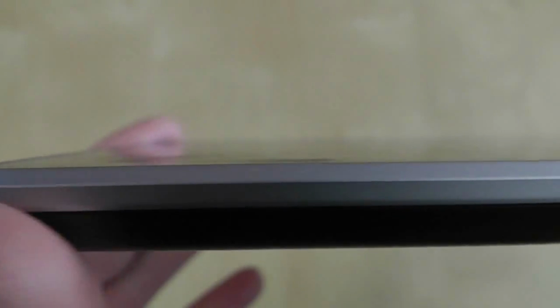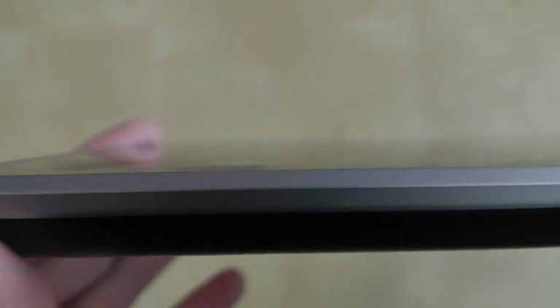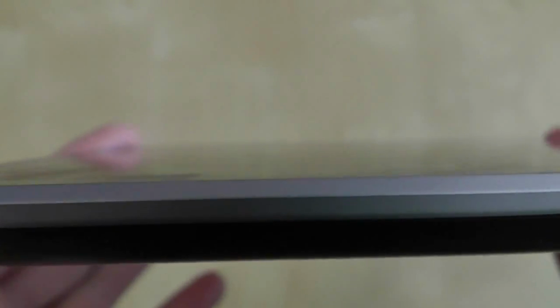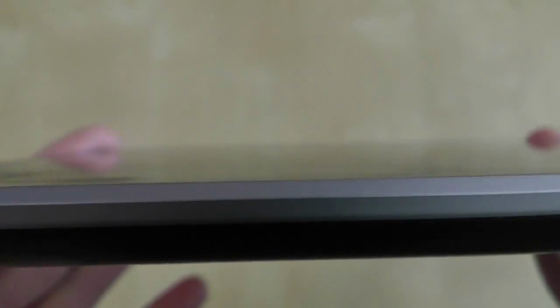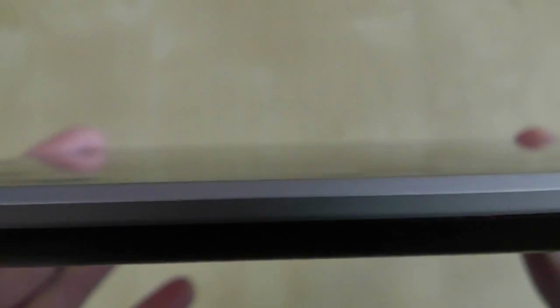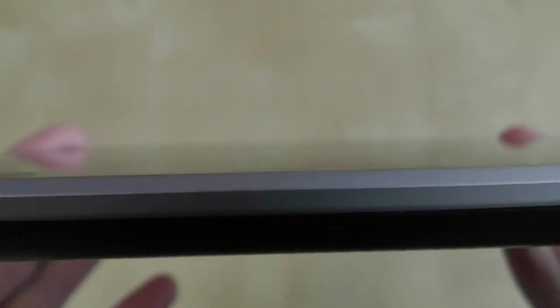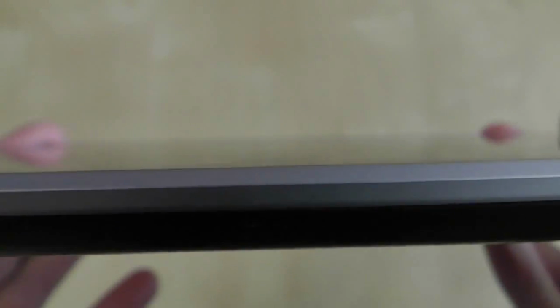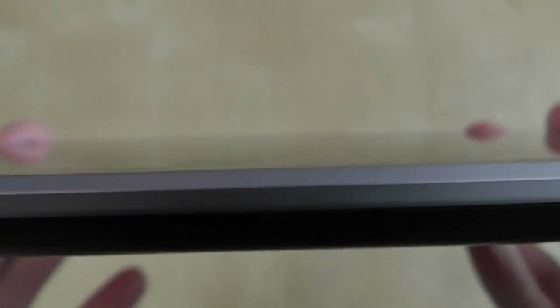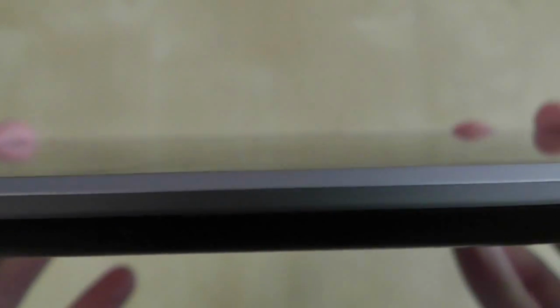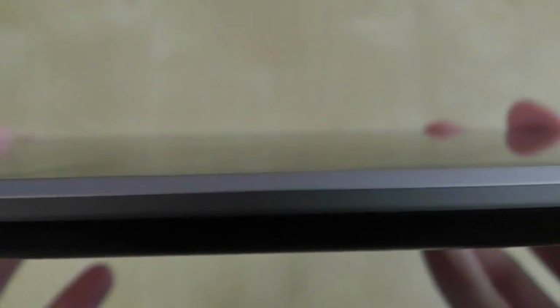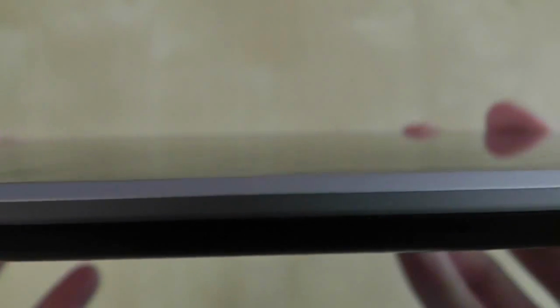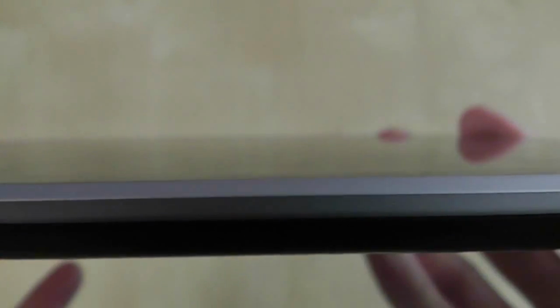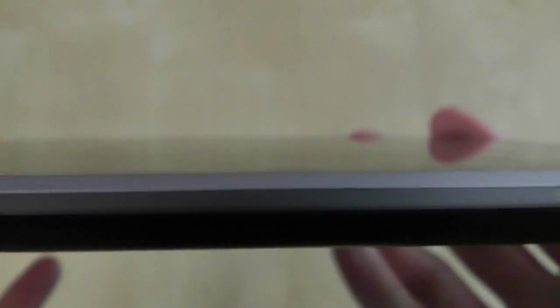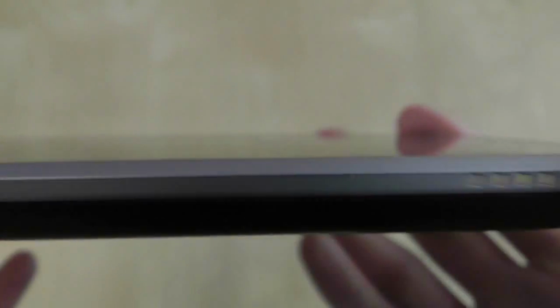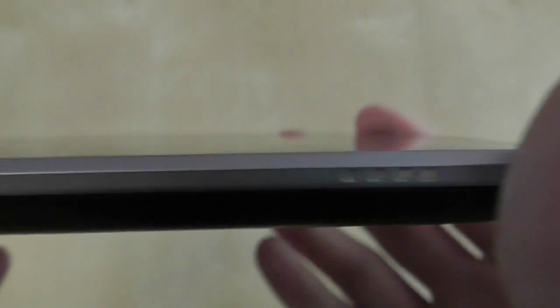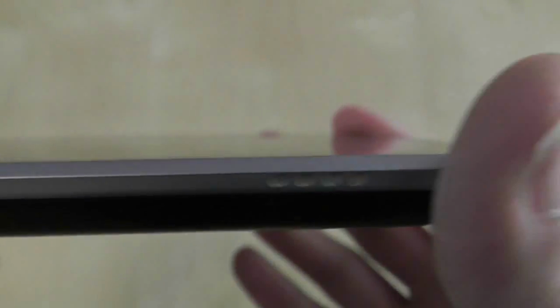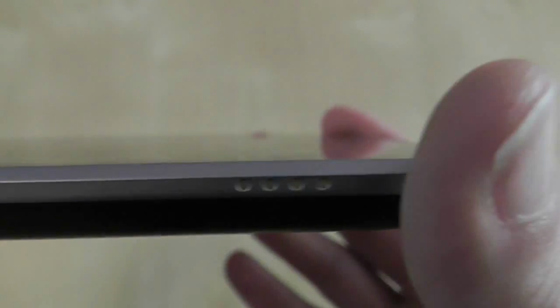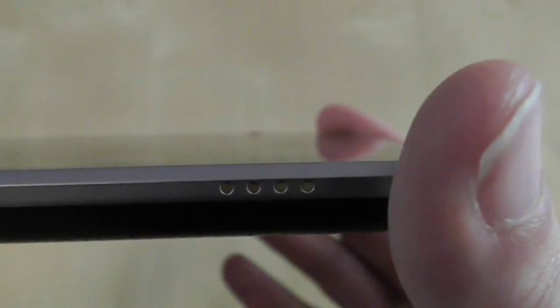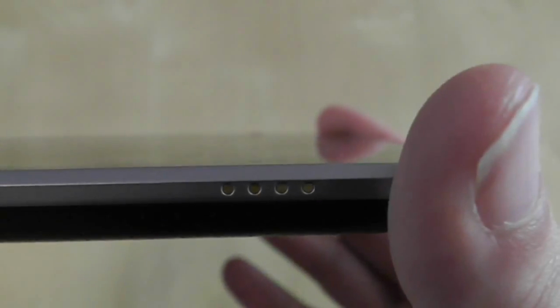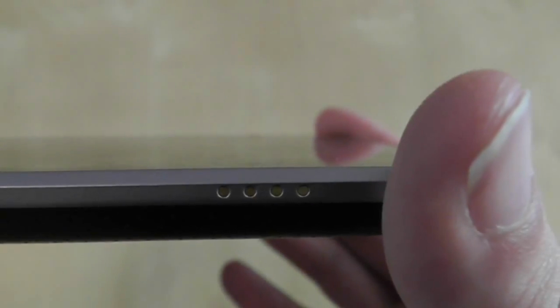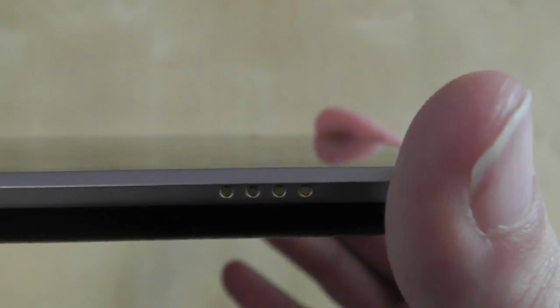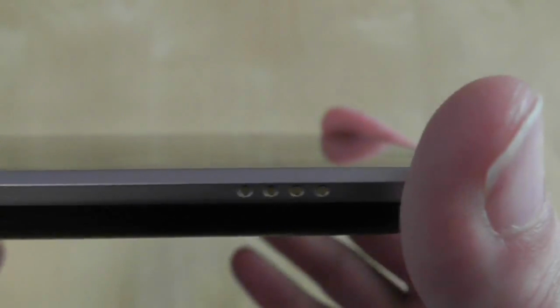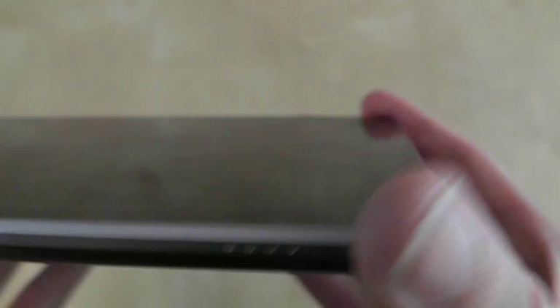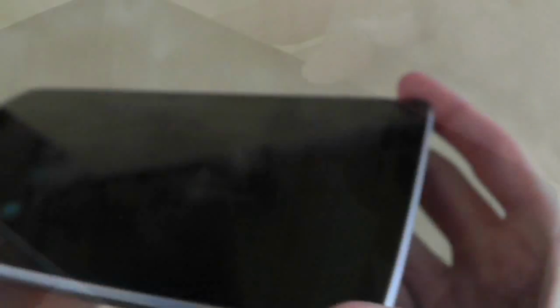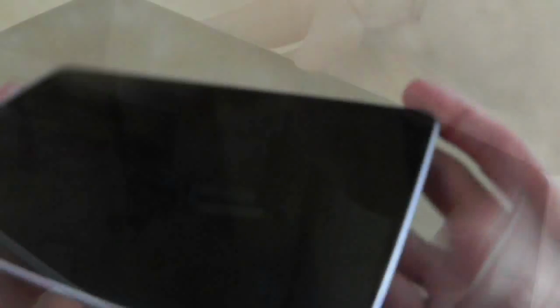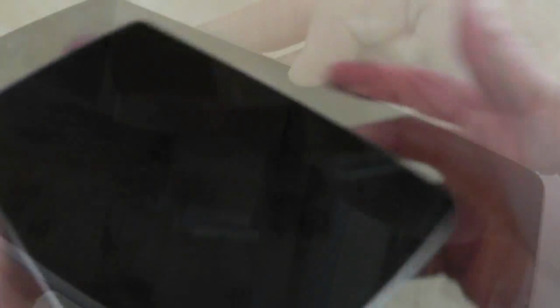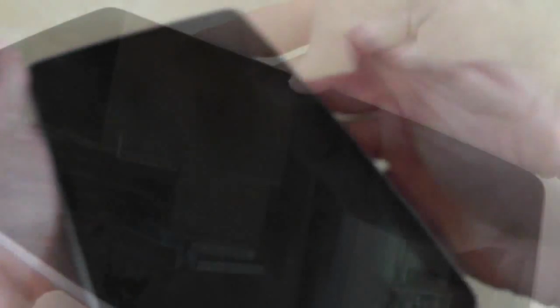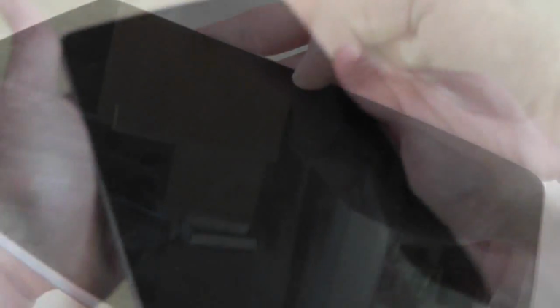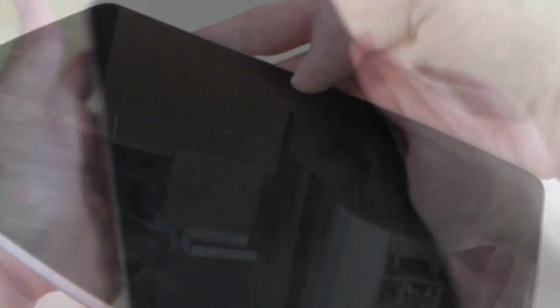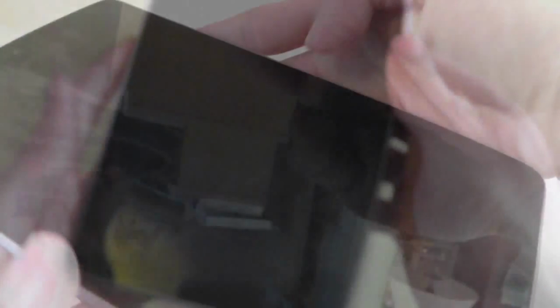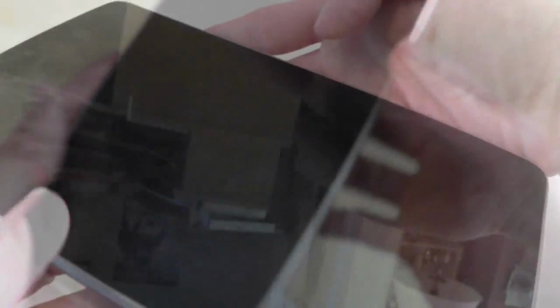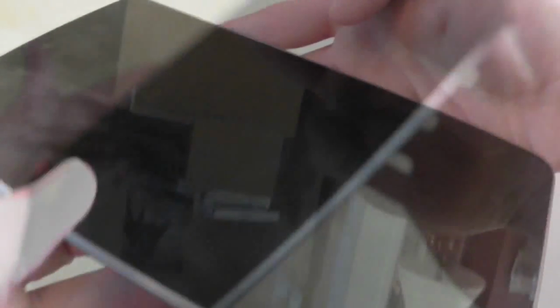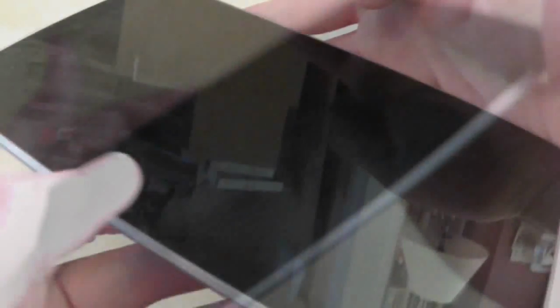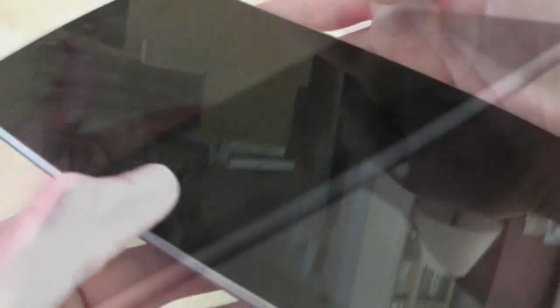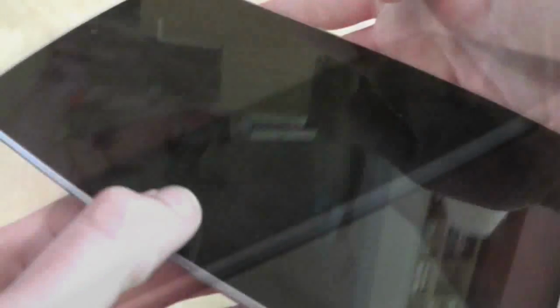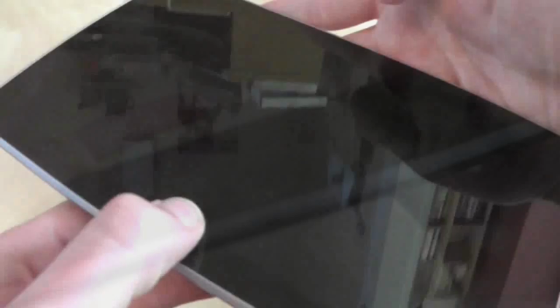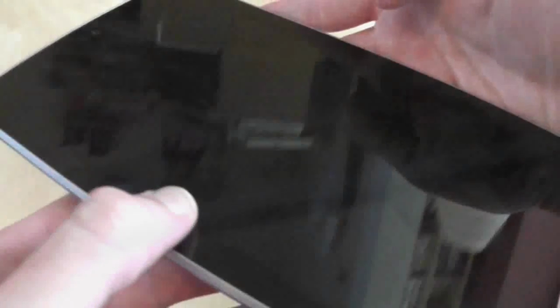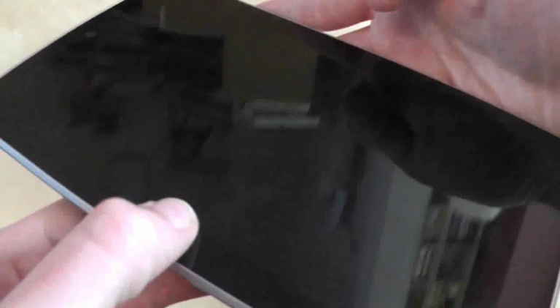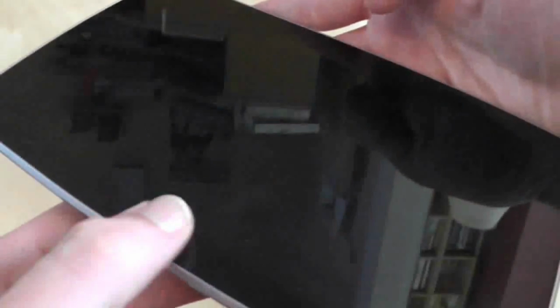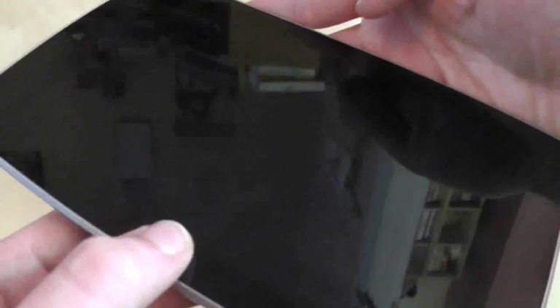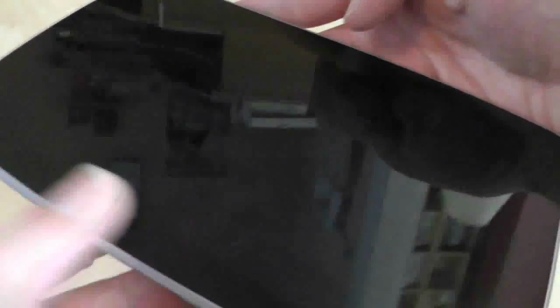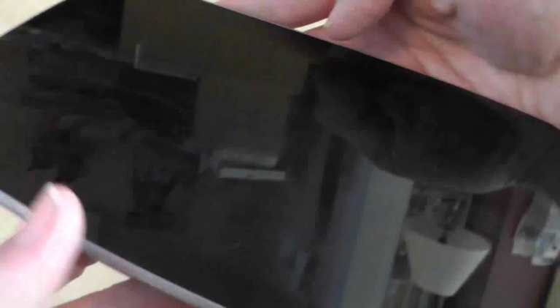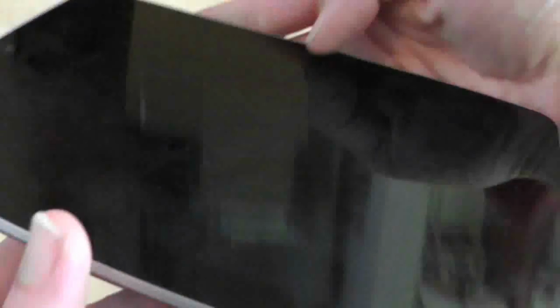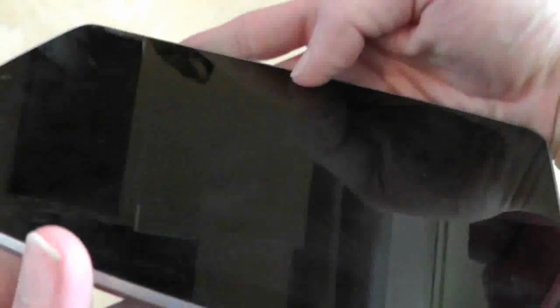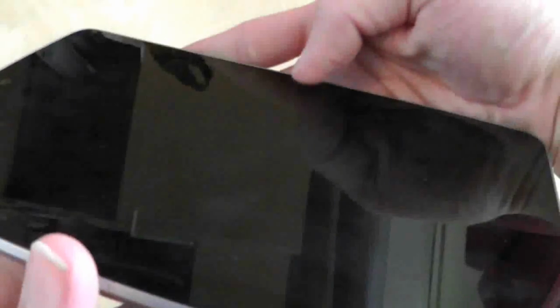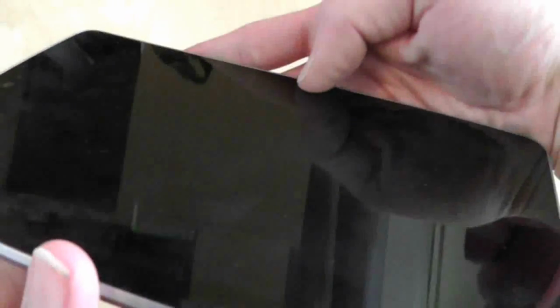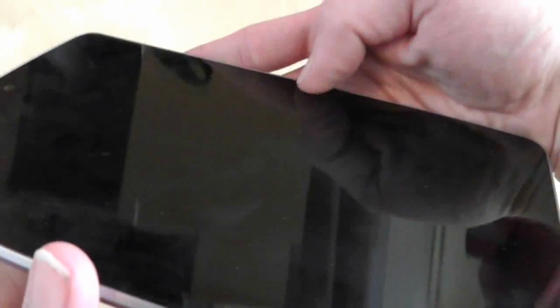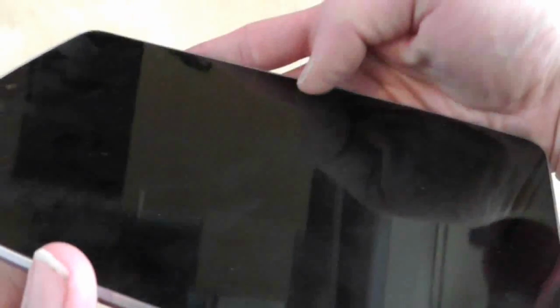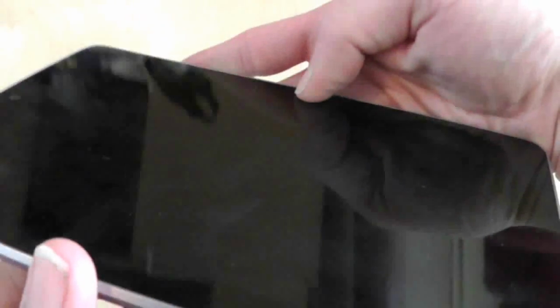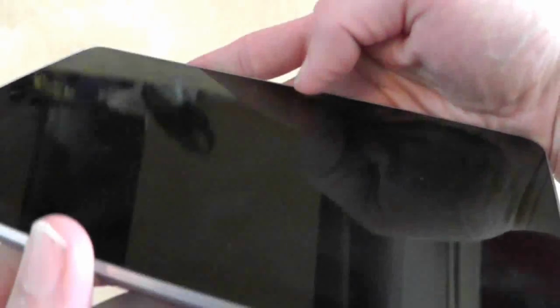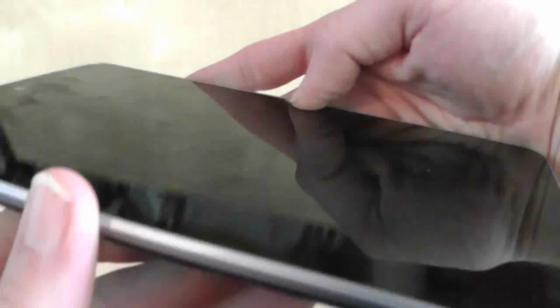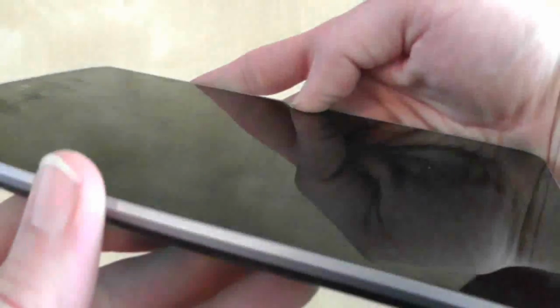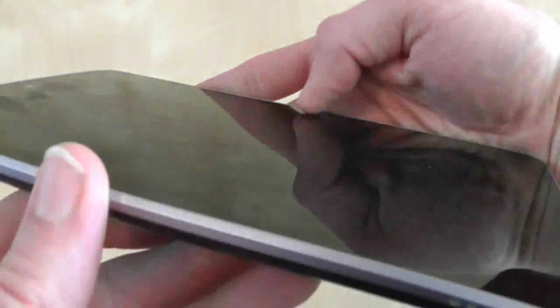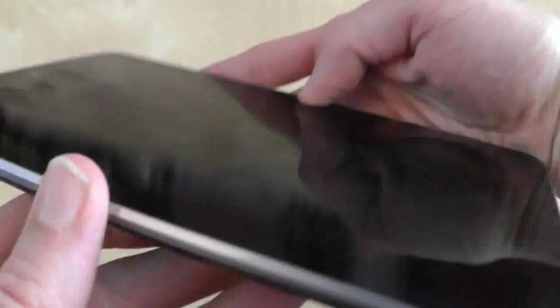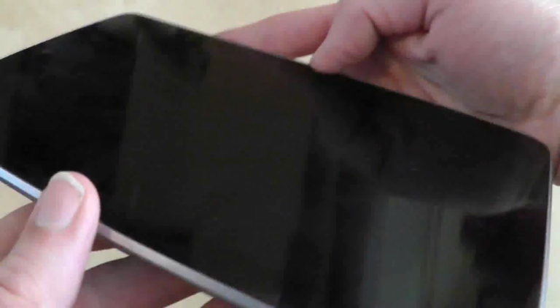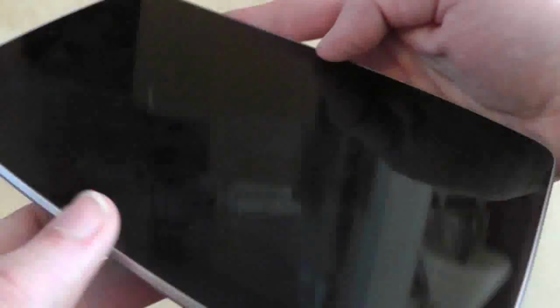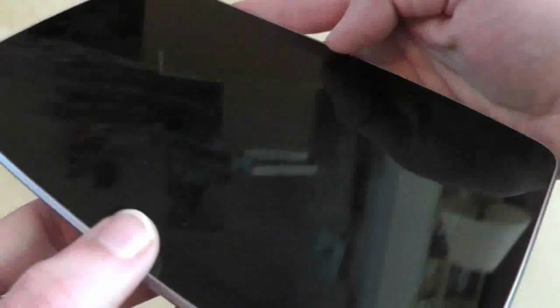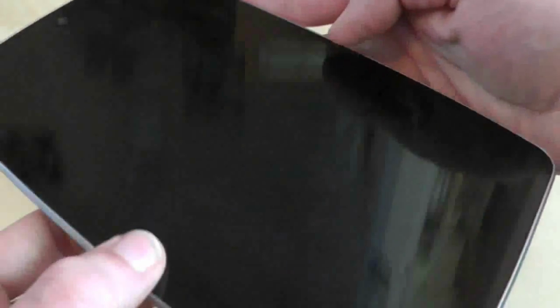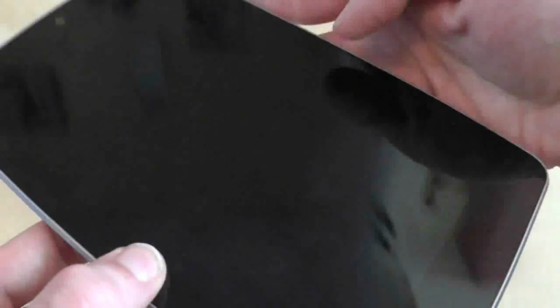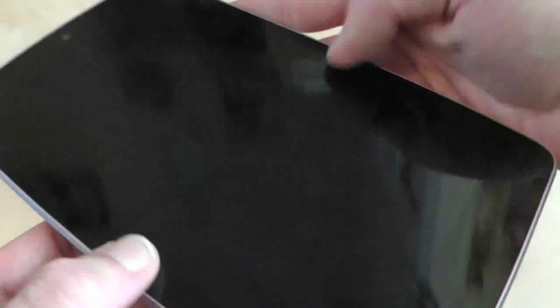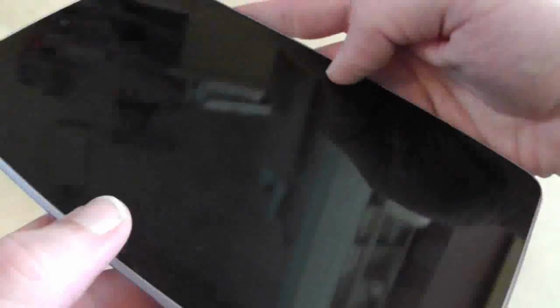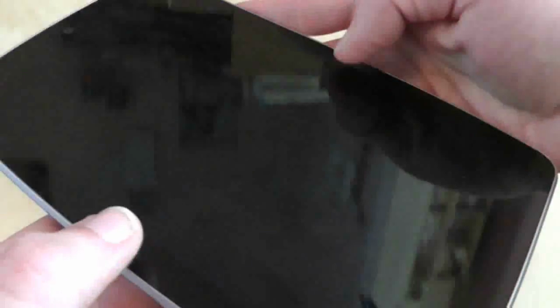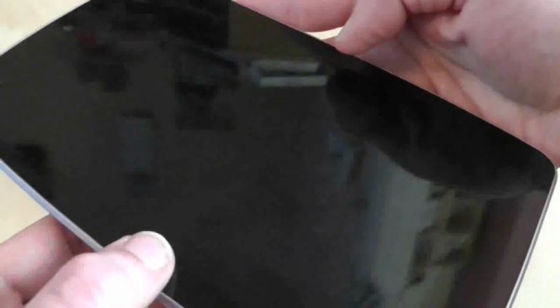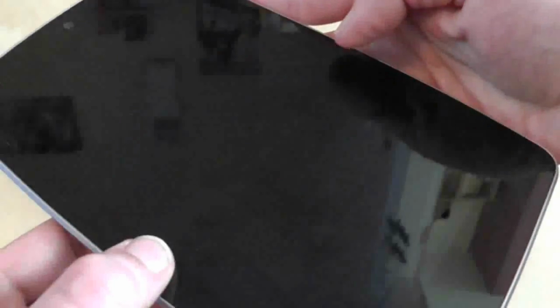Run your fingers down the side of the Nexus and make sure it's flushed and fixed to the sides, and give the edges of the screen a good press too.